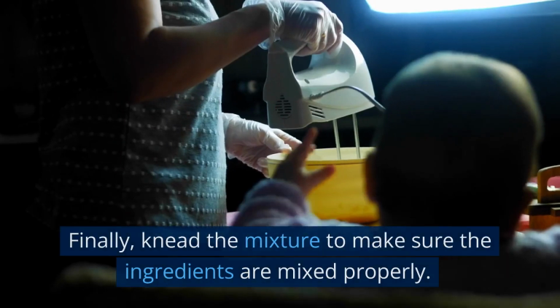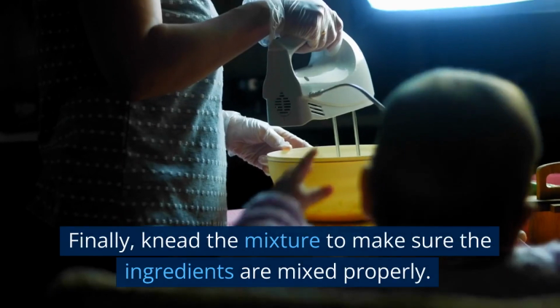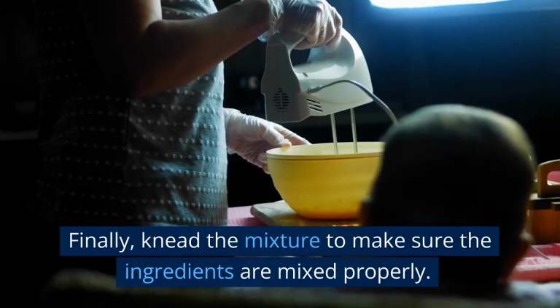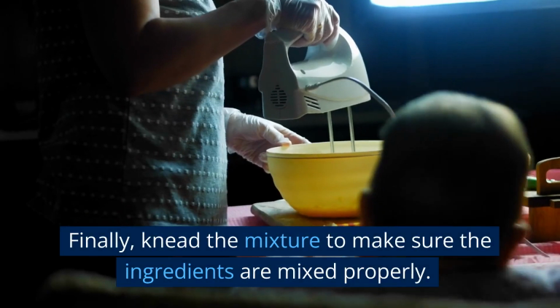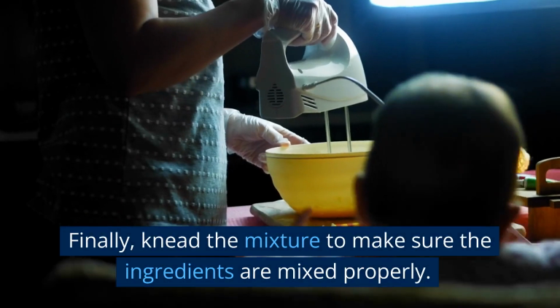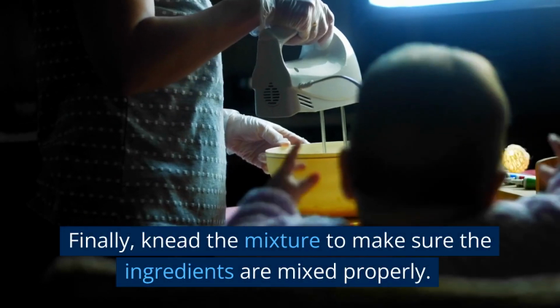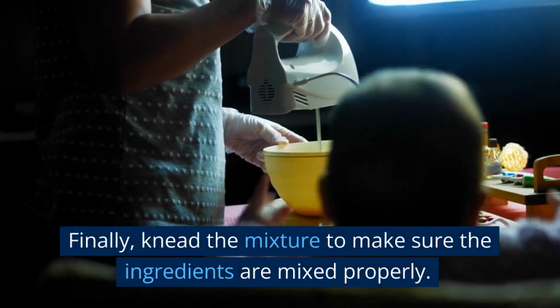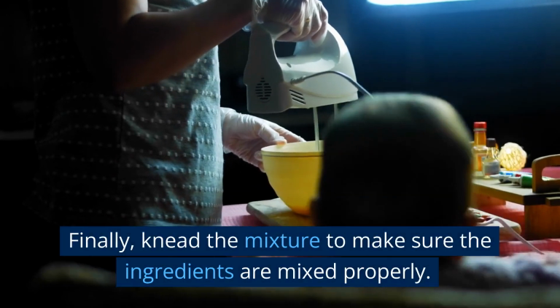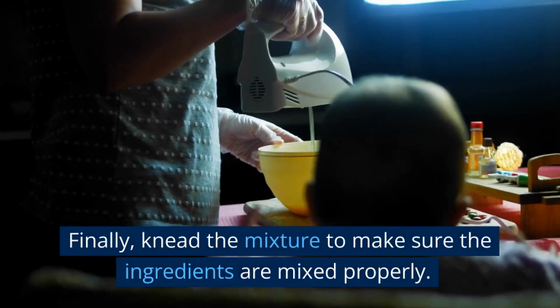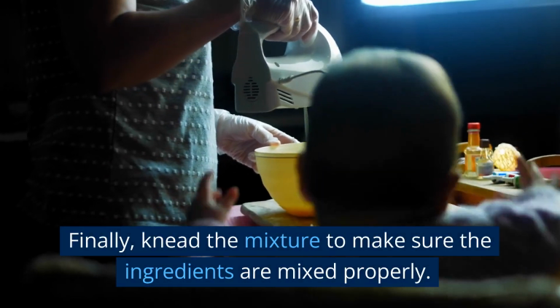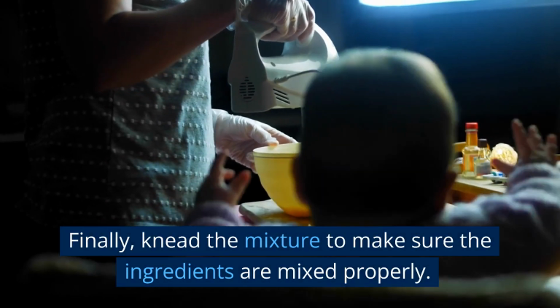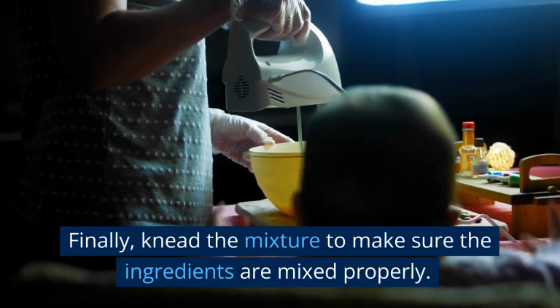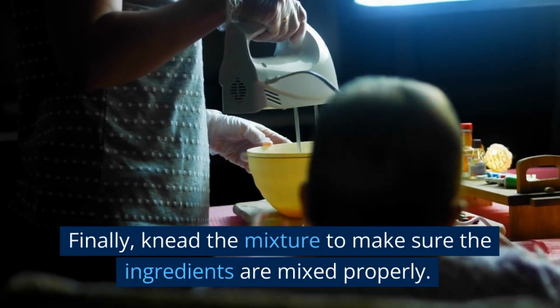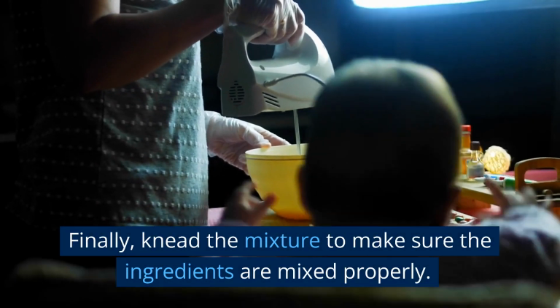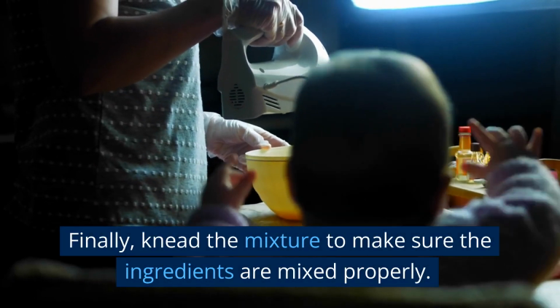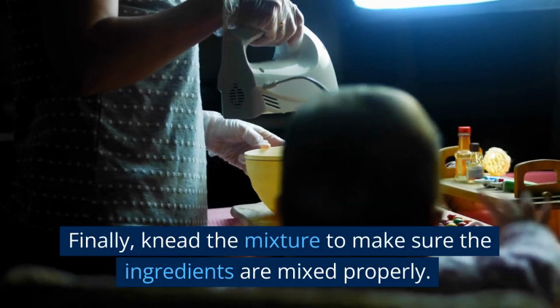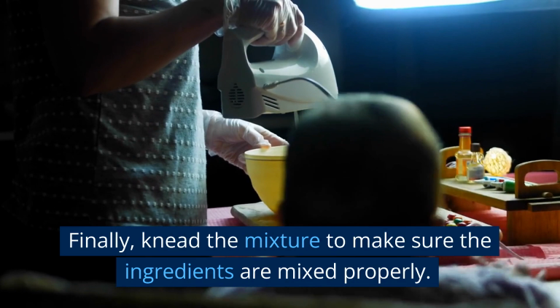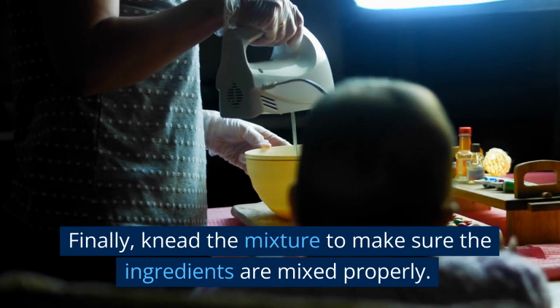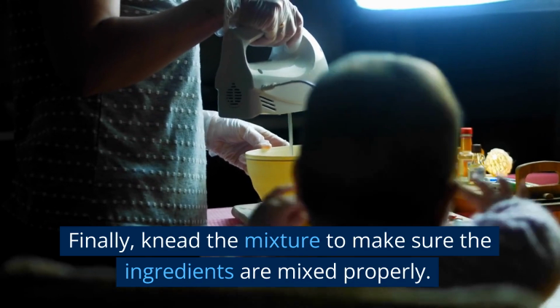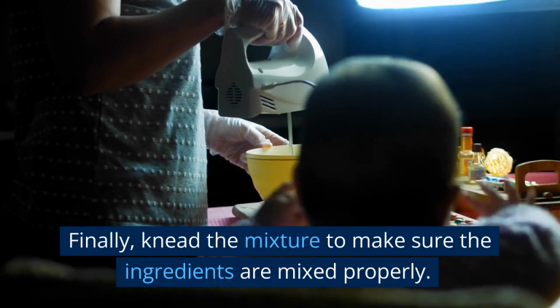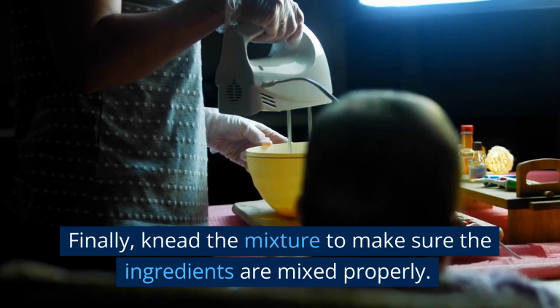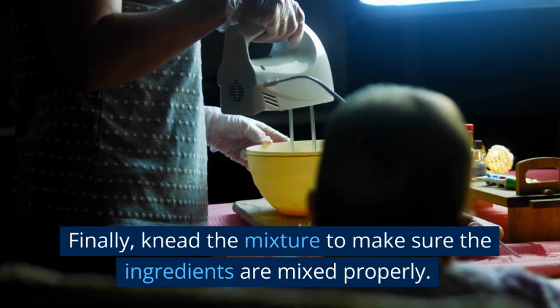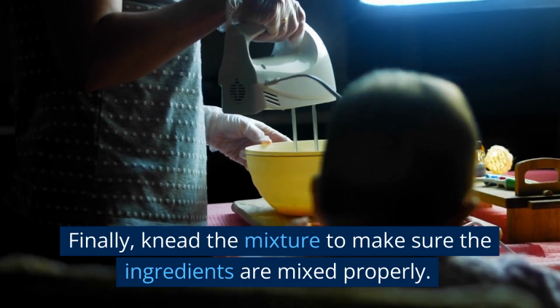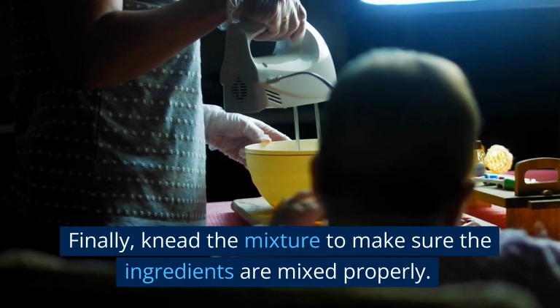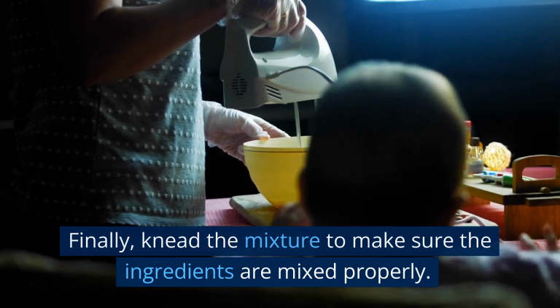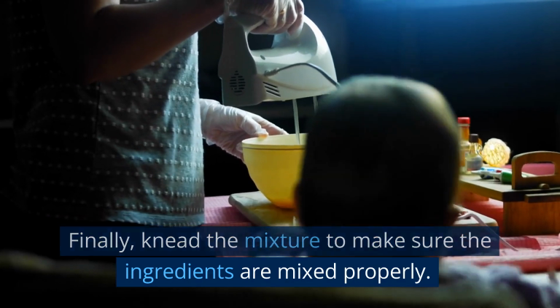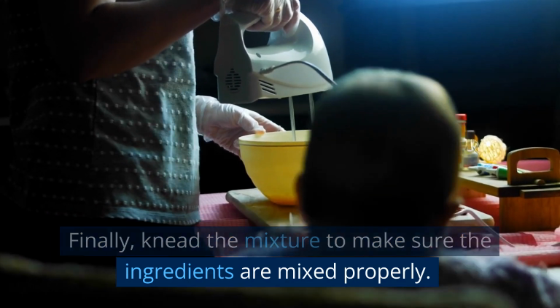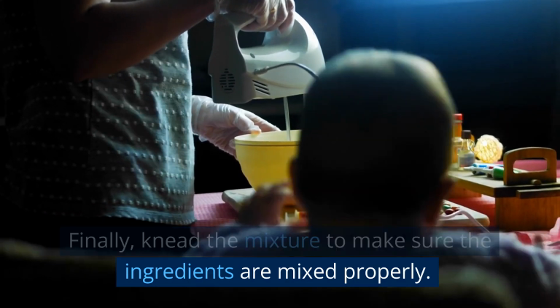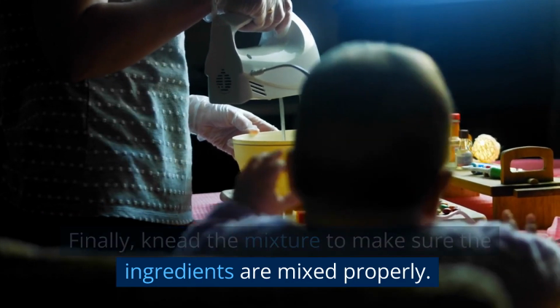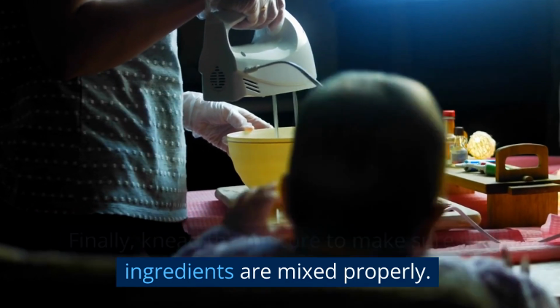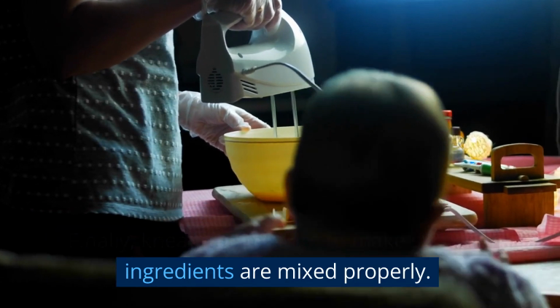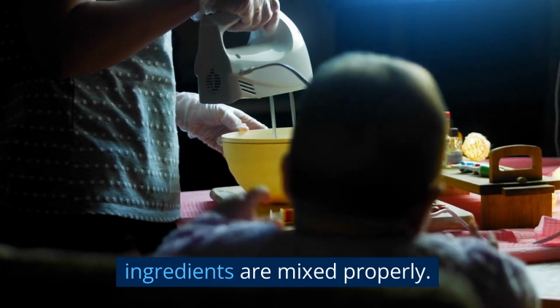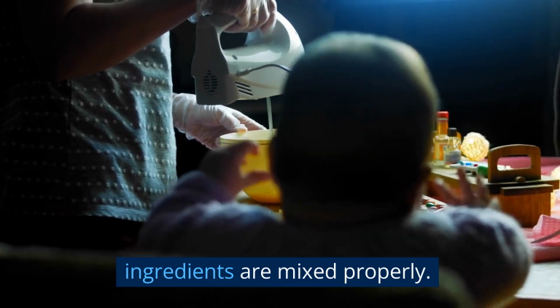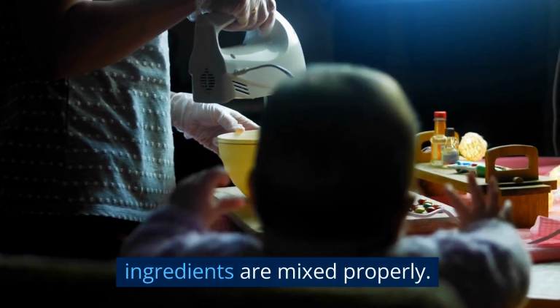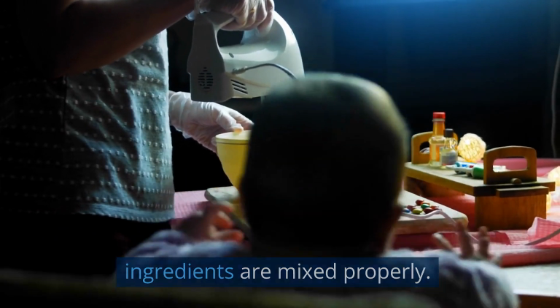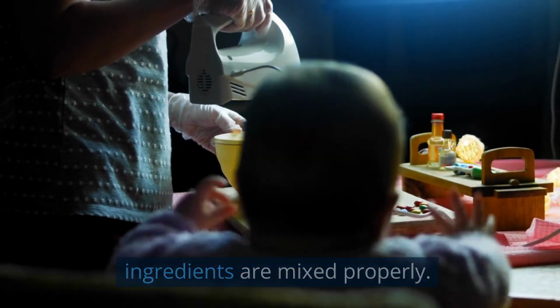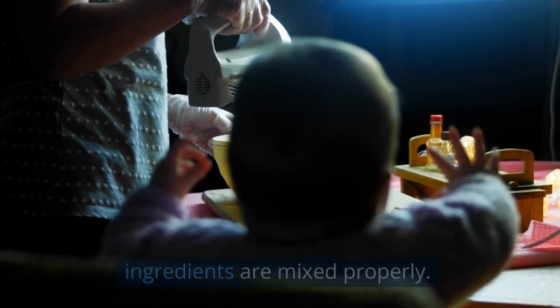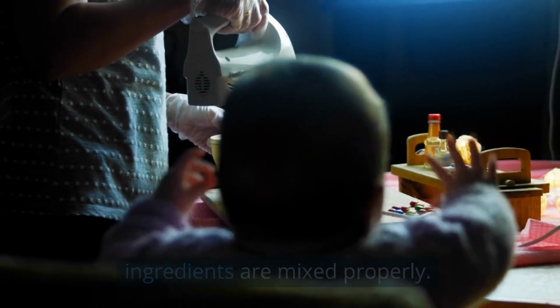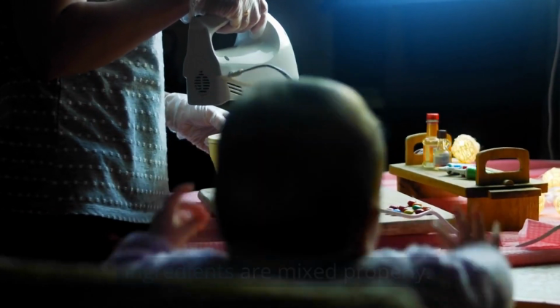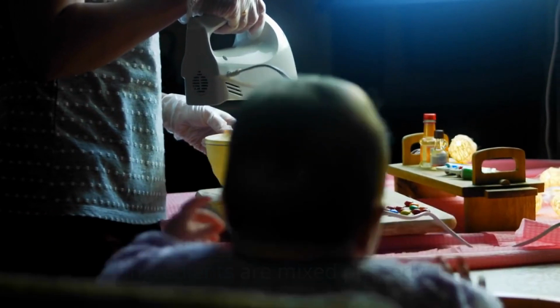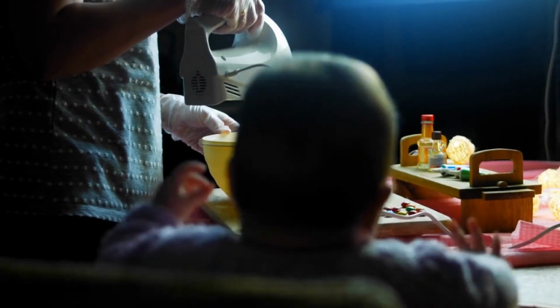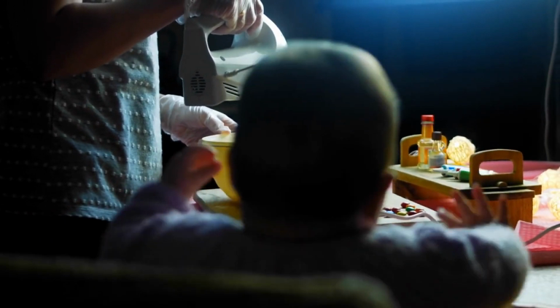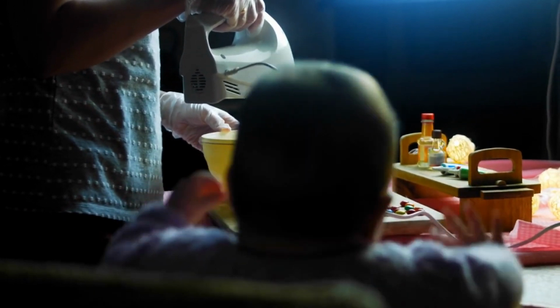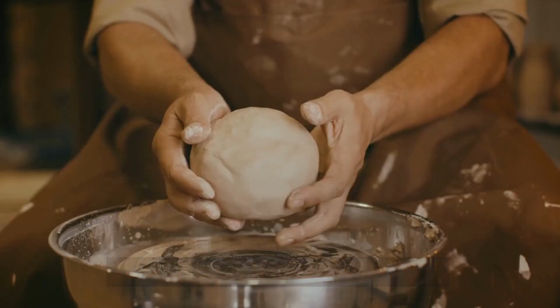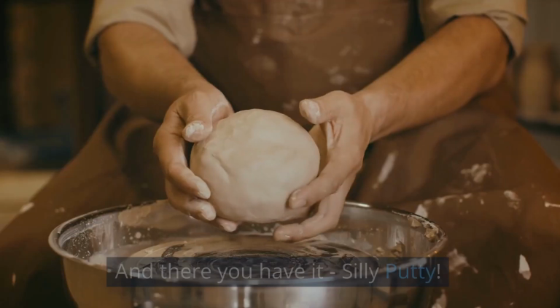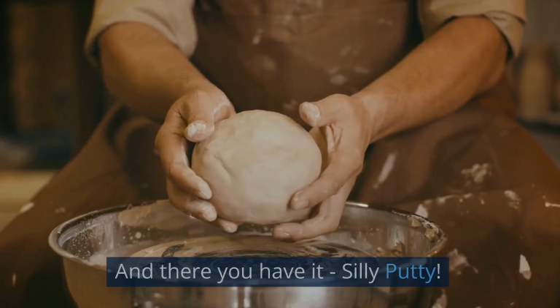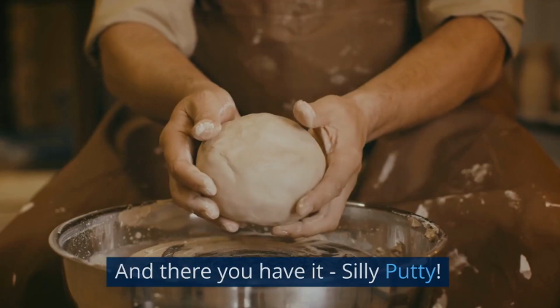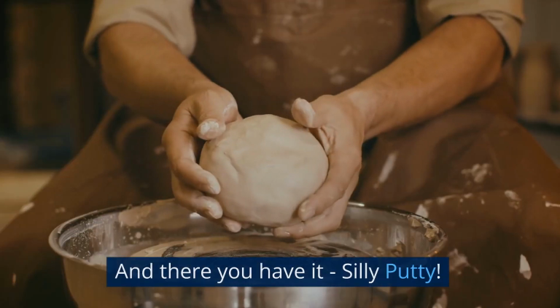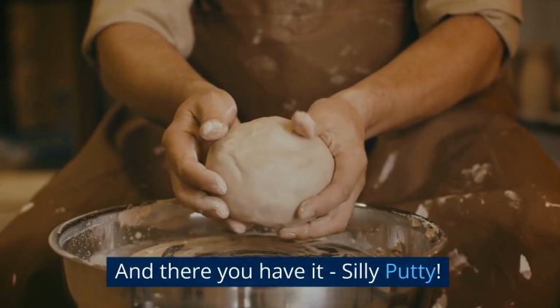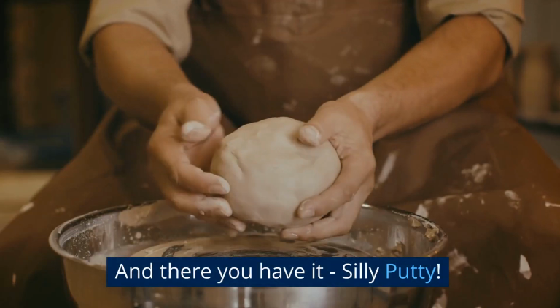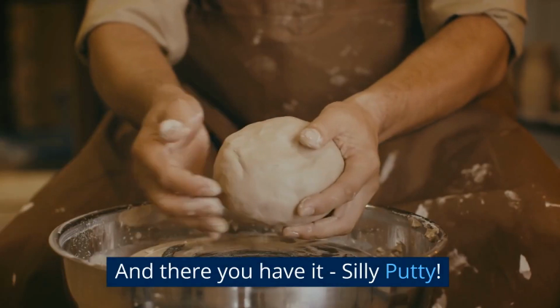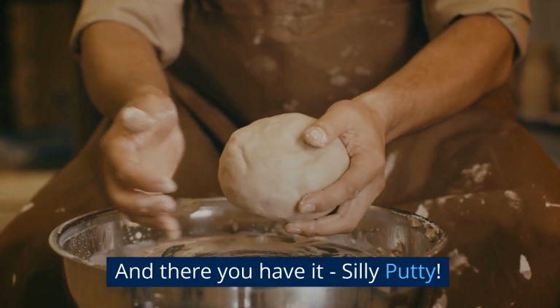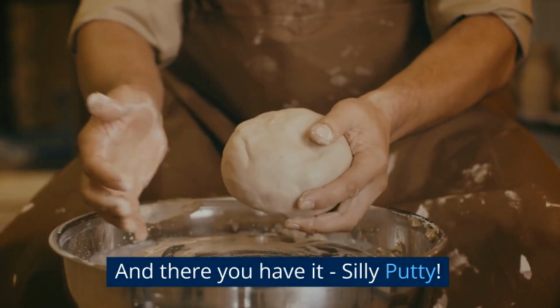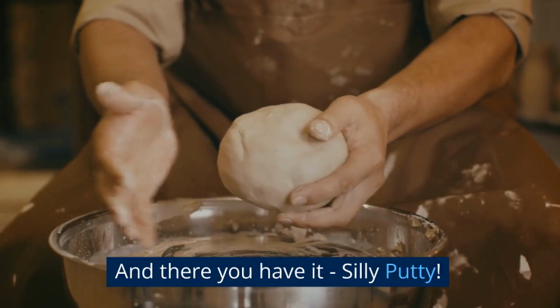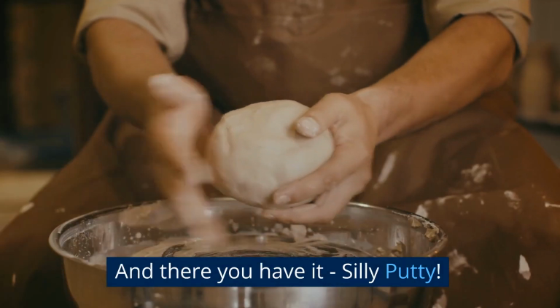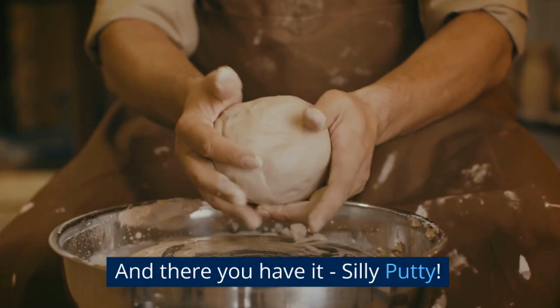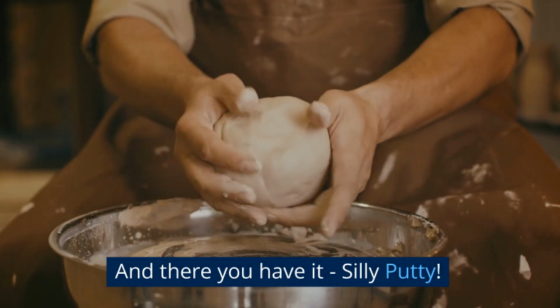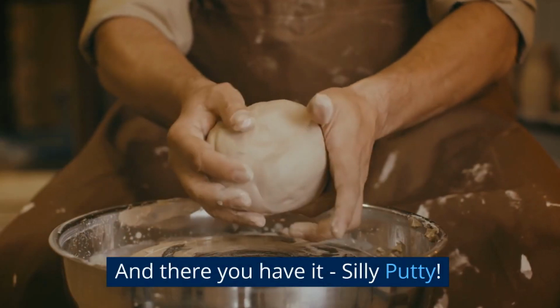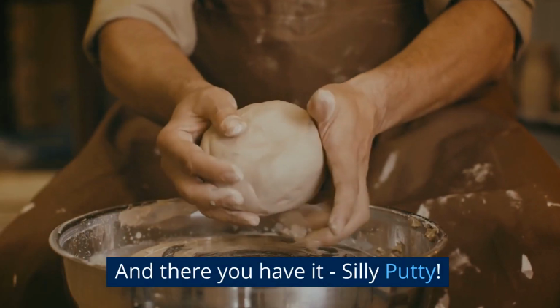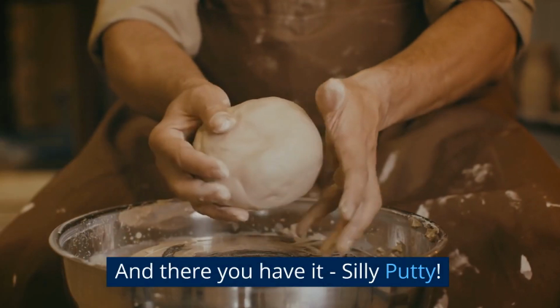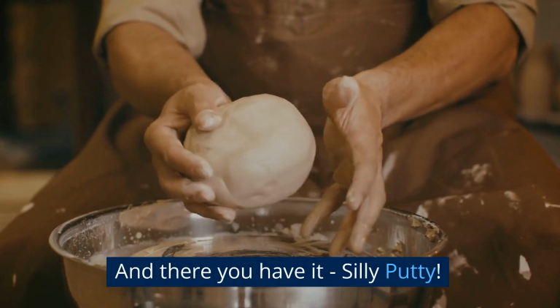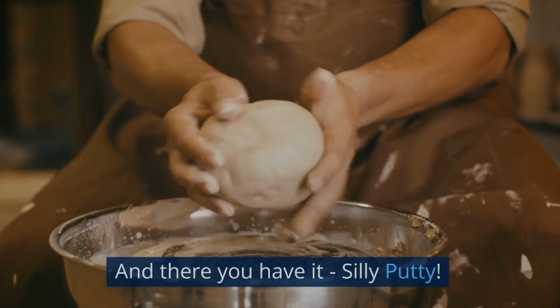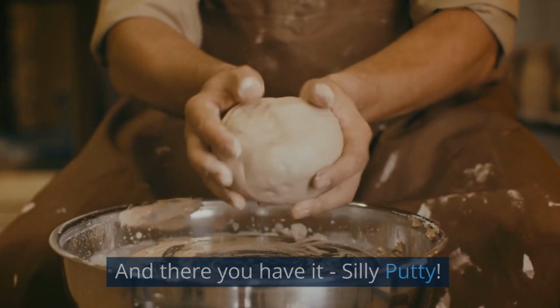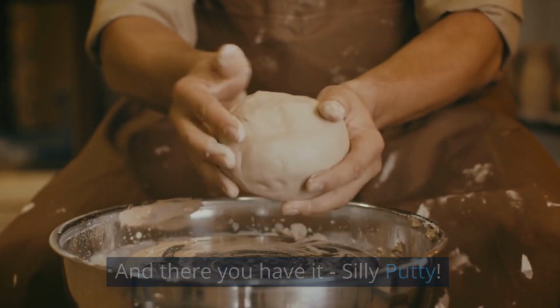Finally, knead the mixture to make sure the ingredients are mixed properly. And there you have it — Silly Putty.